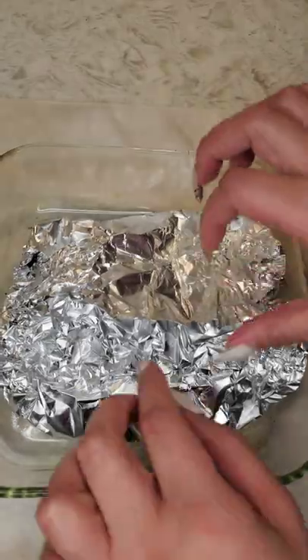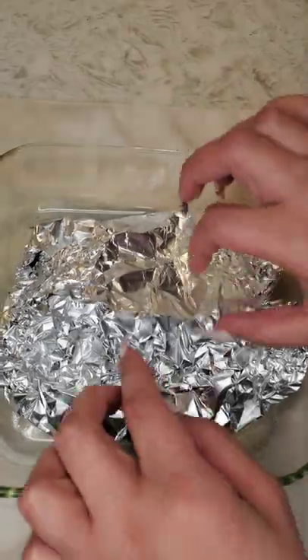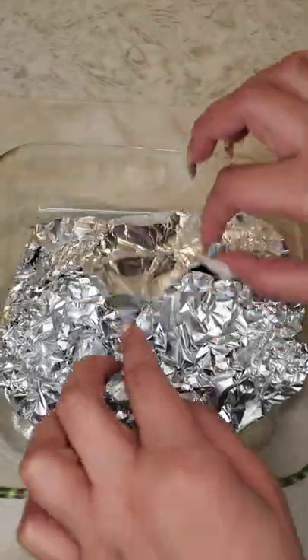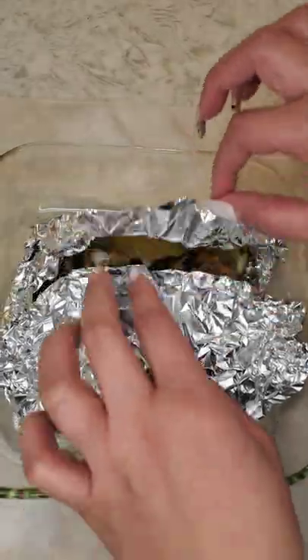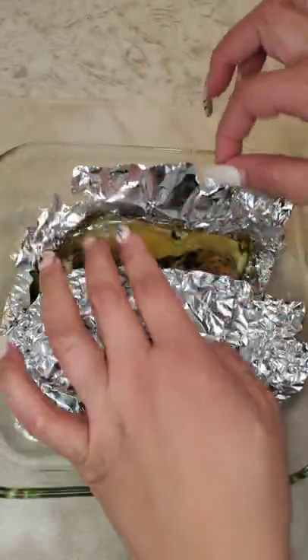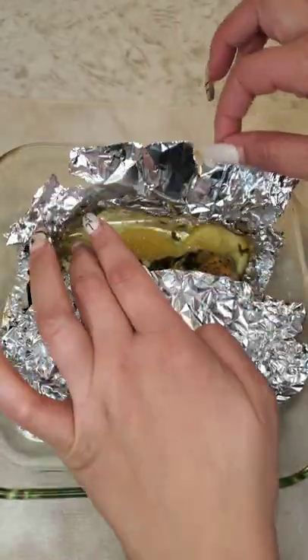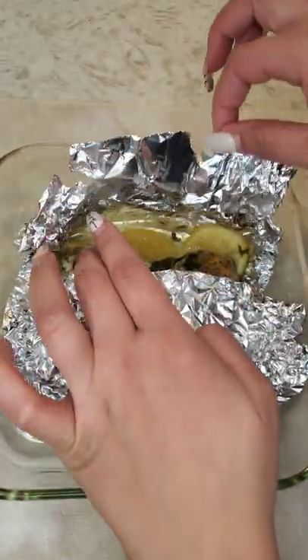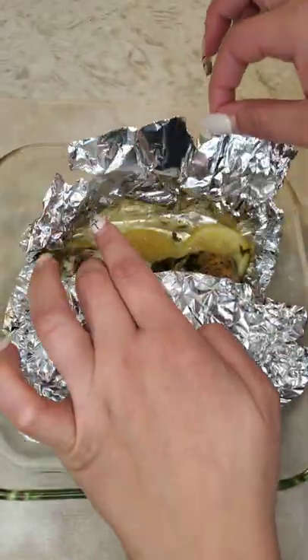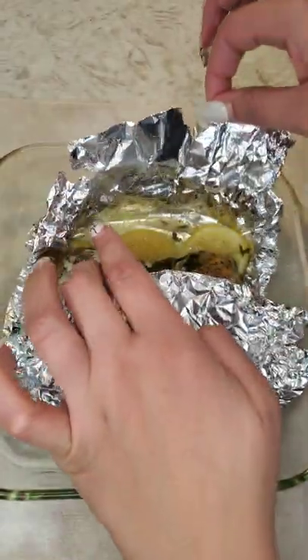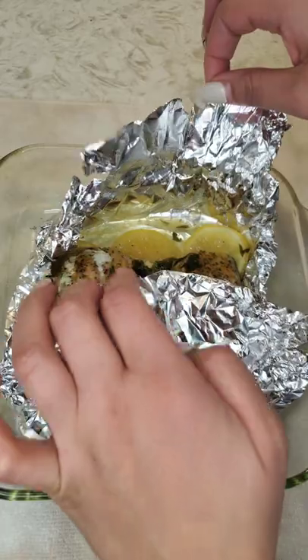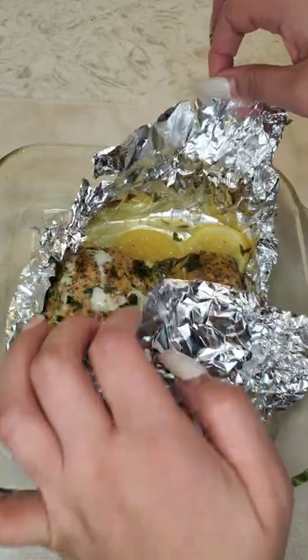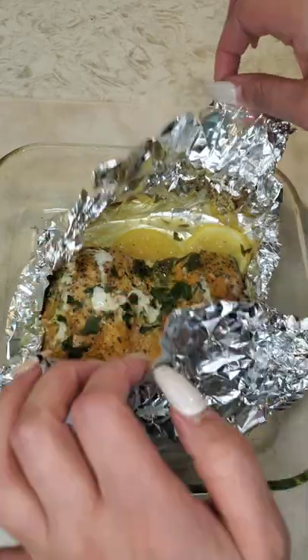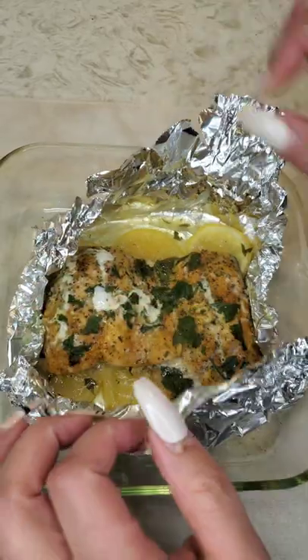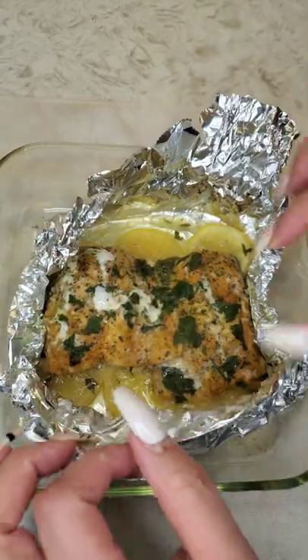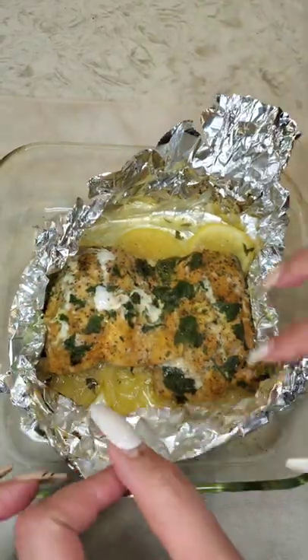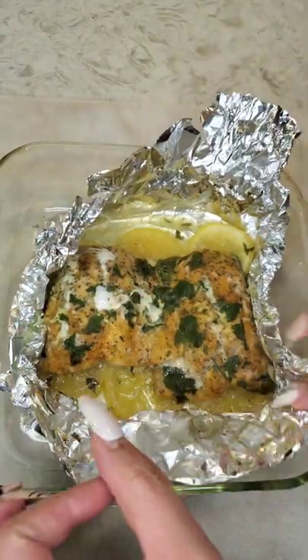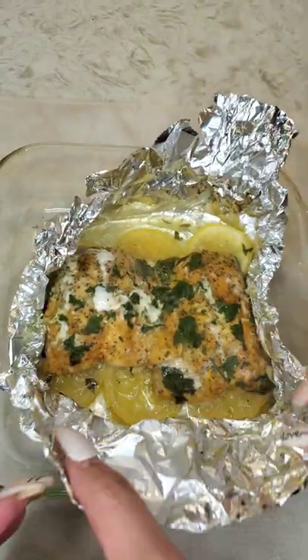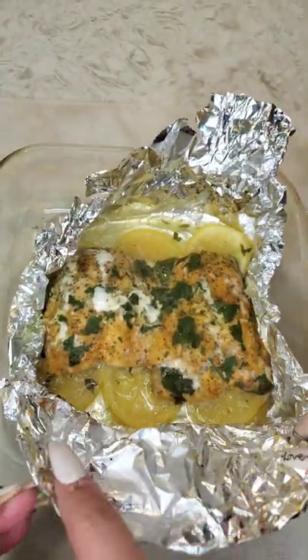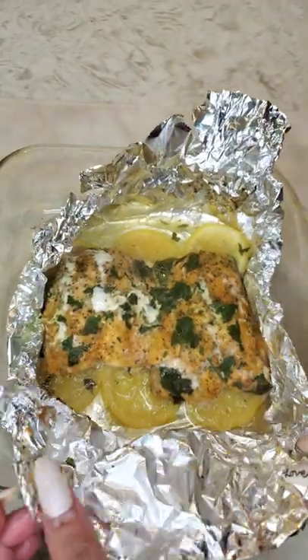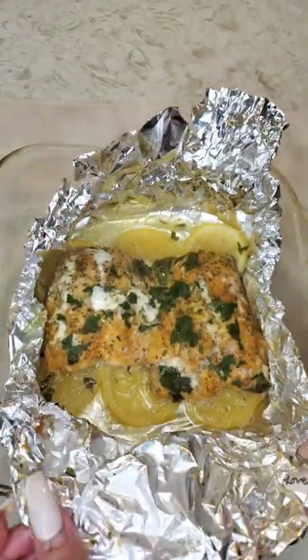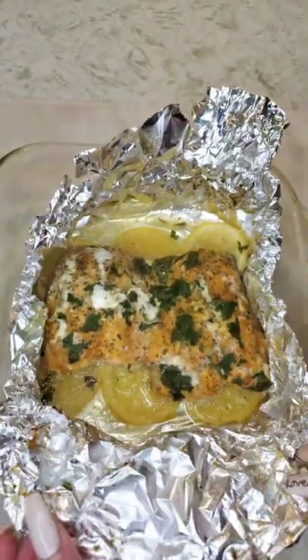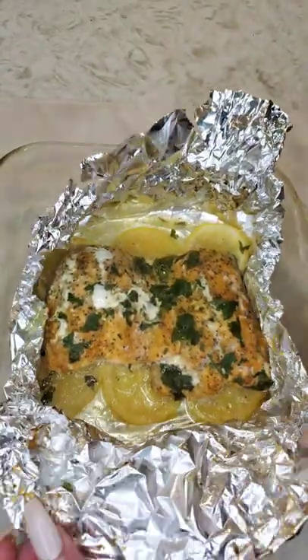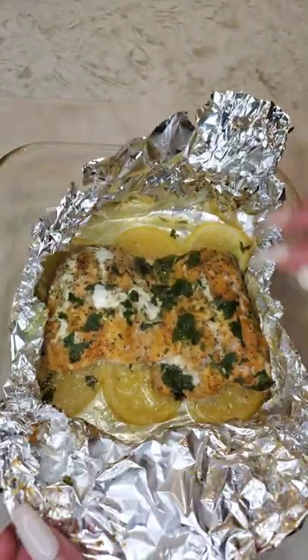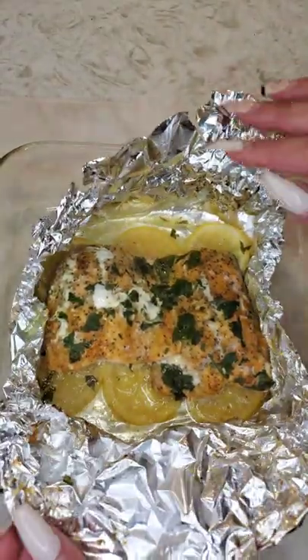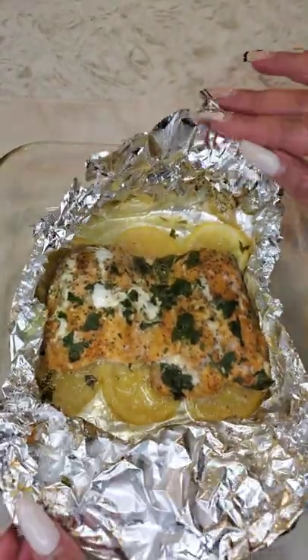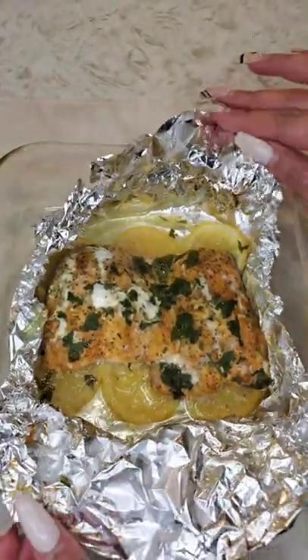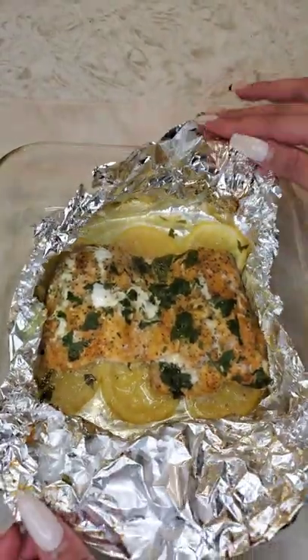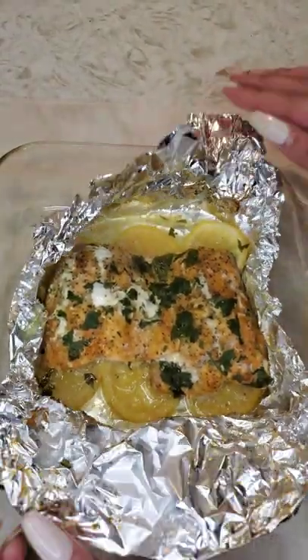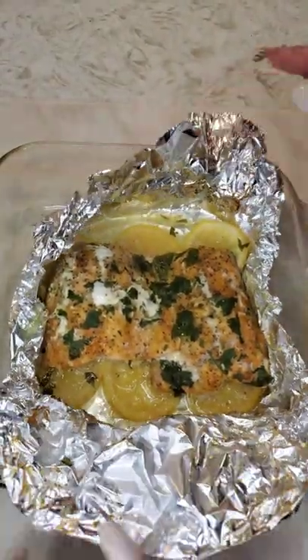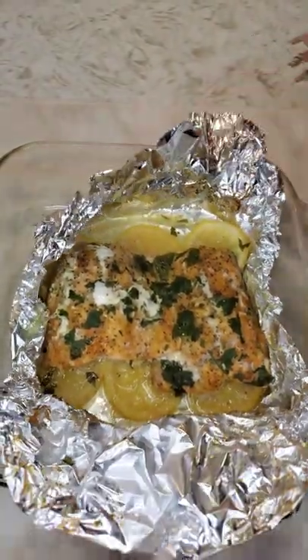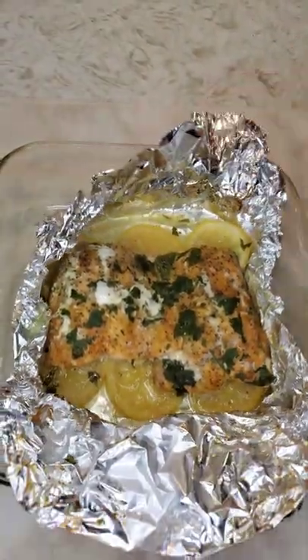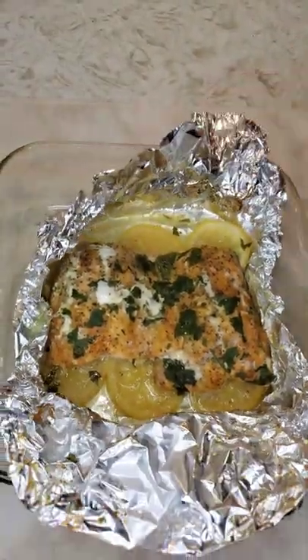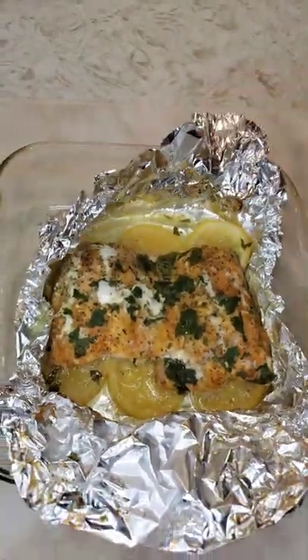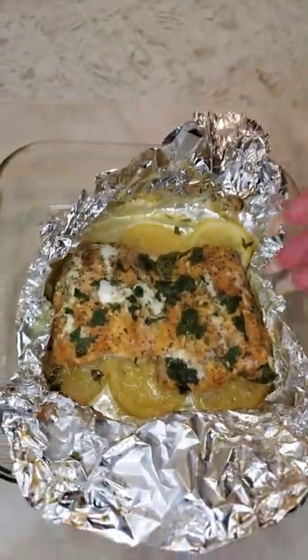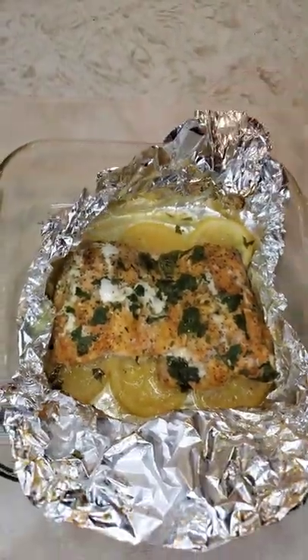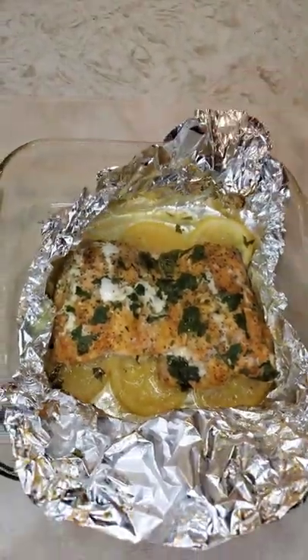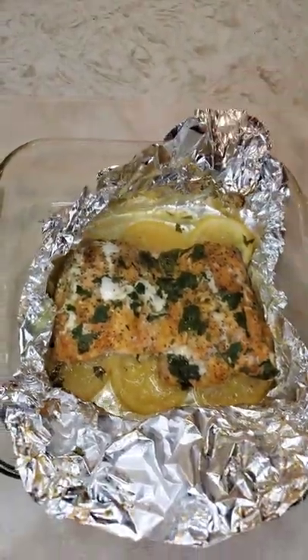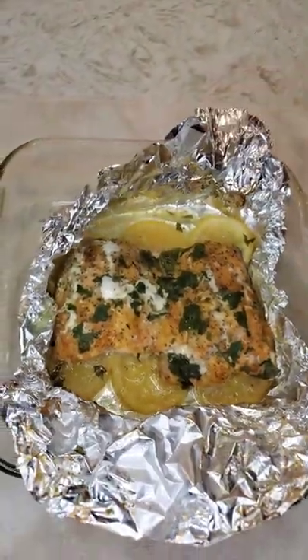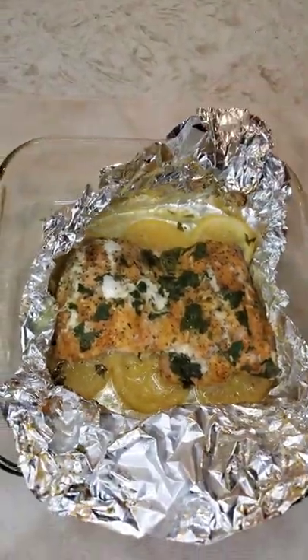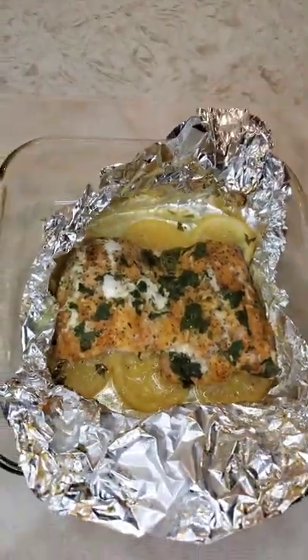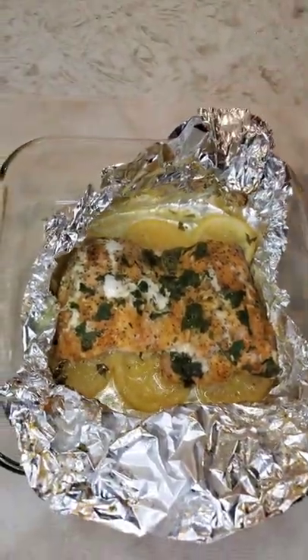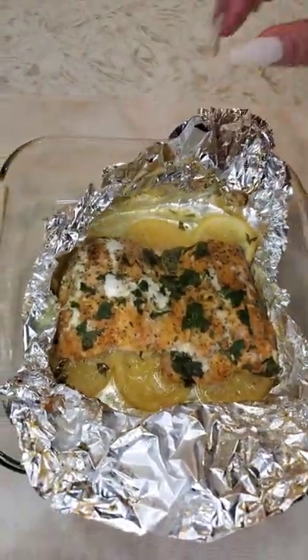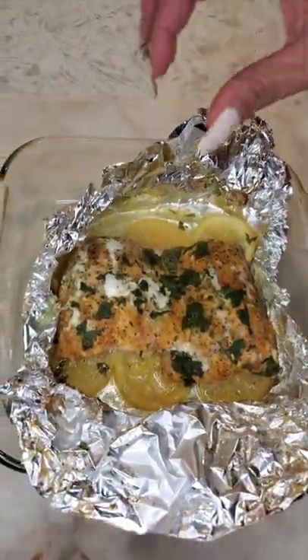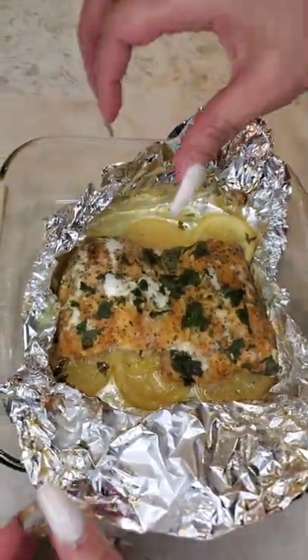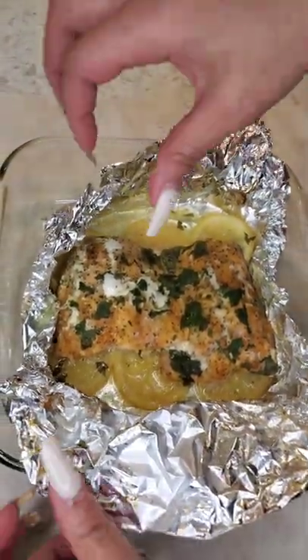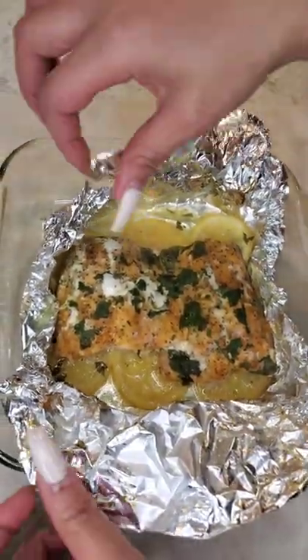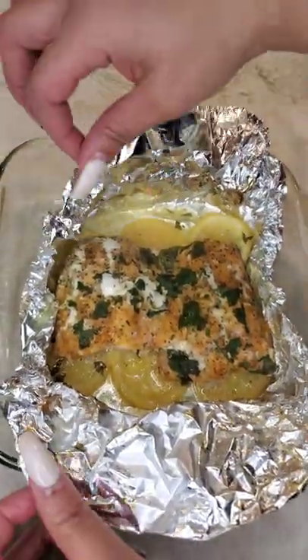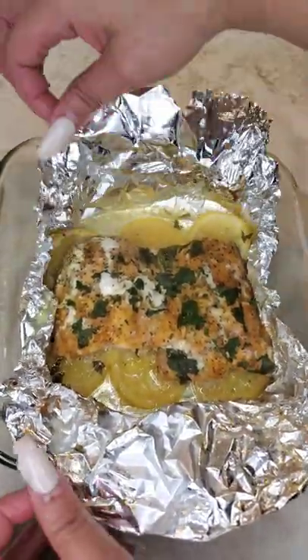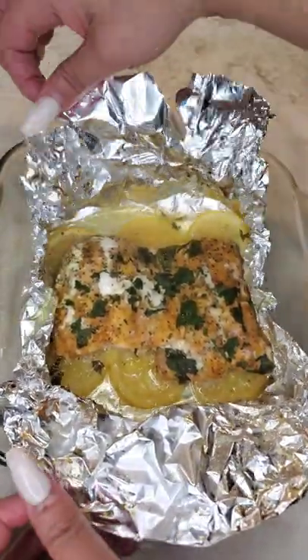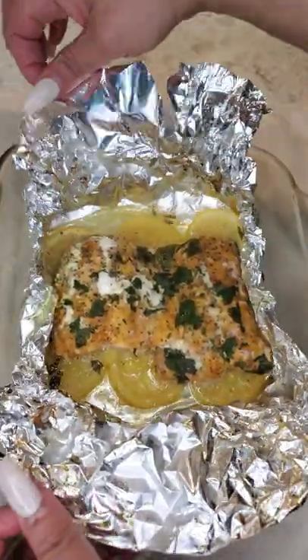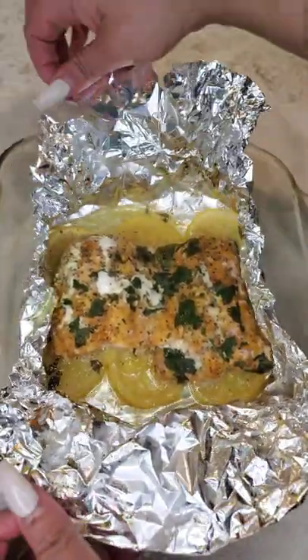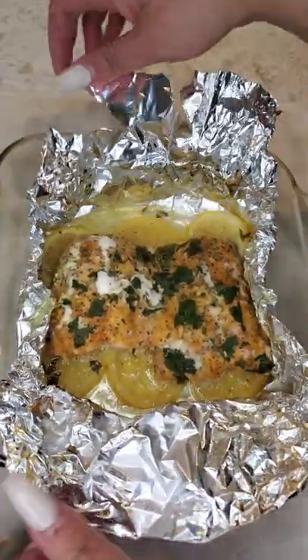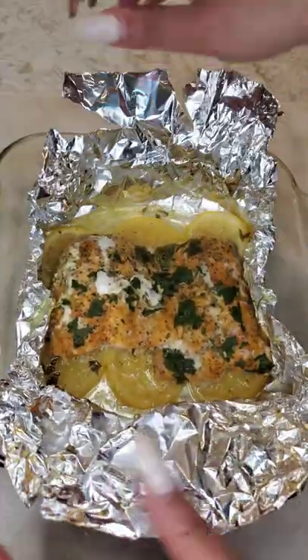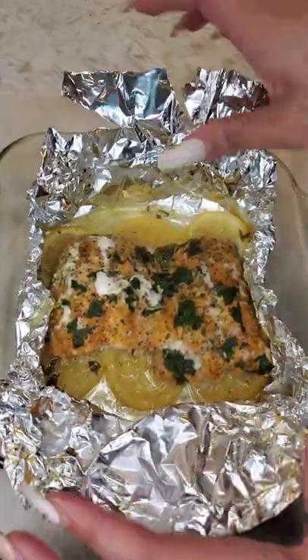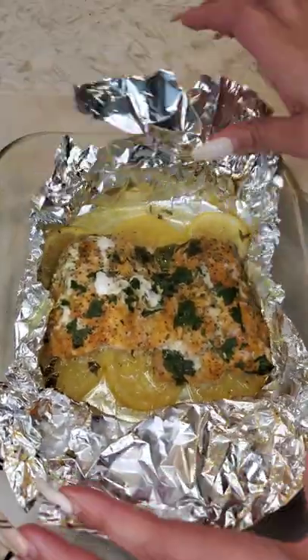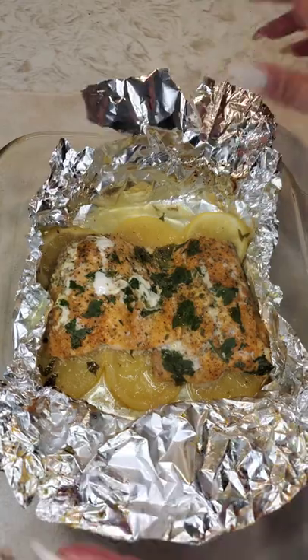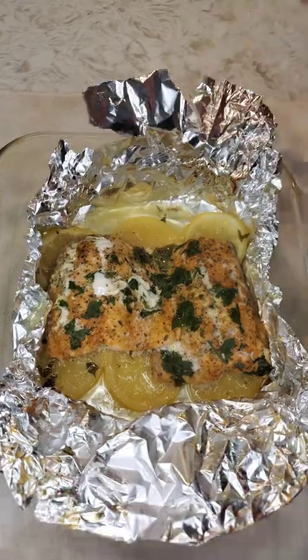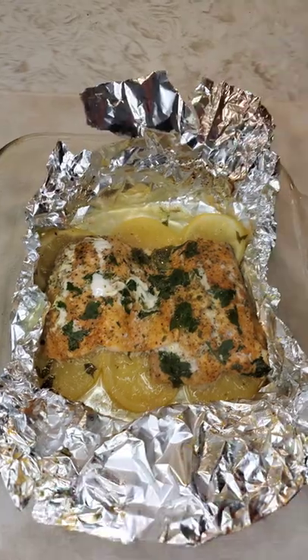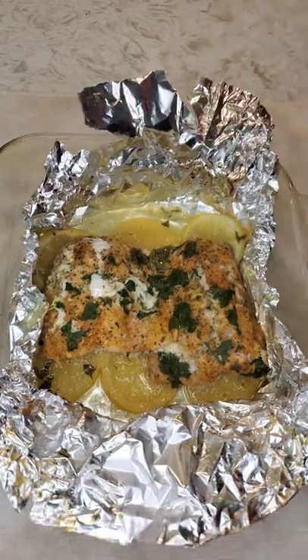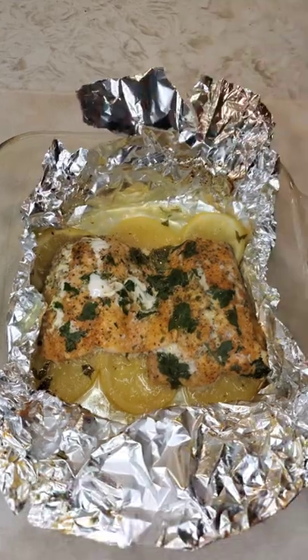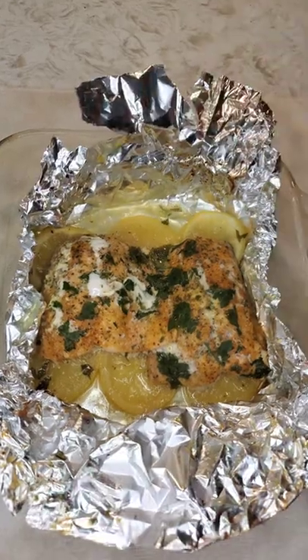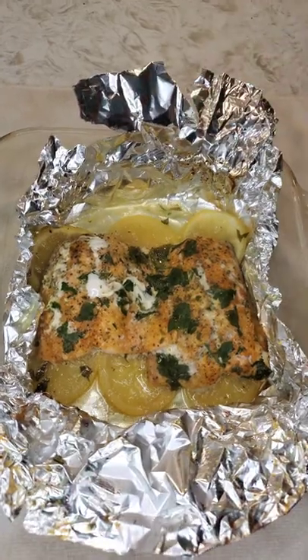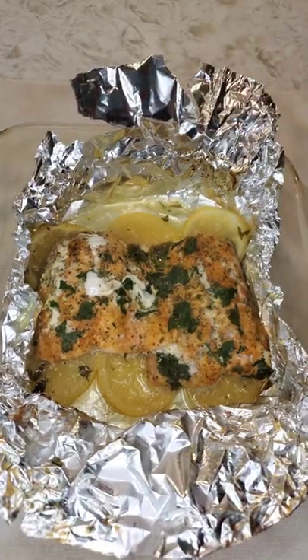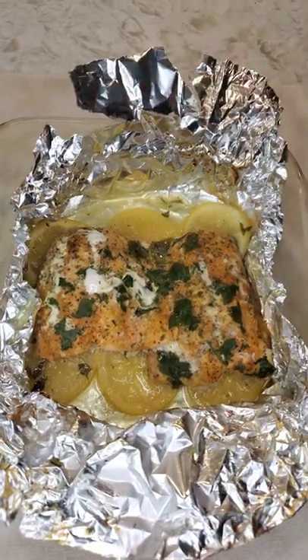See our finished product, our finished salmon guys from Dollar Tree. And there you have it, our finished gourmet.